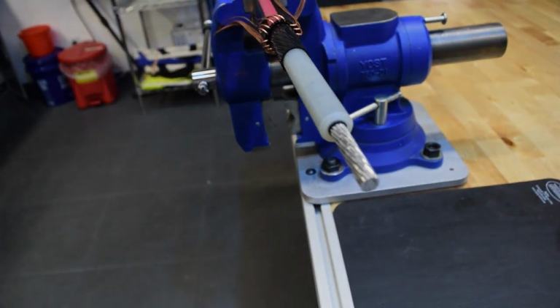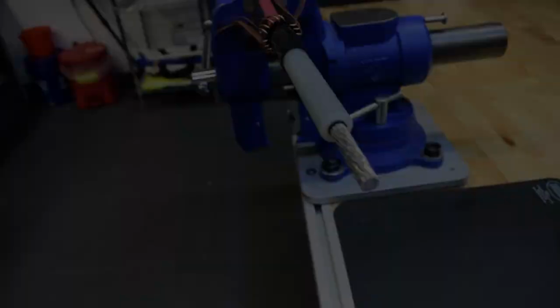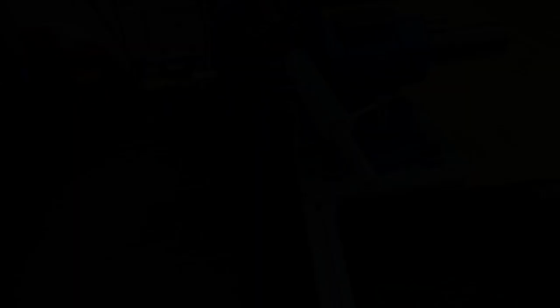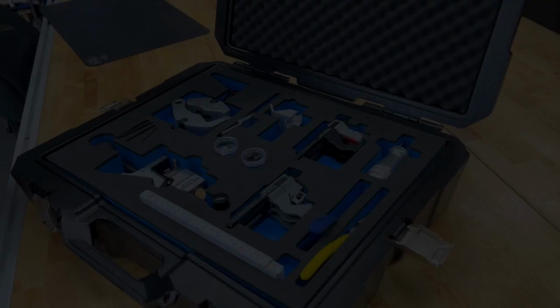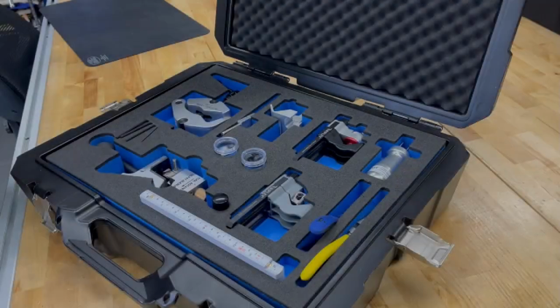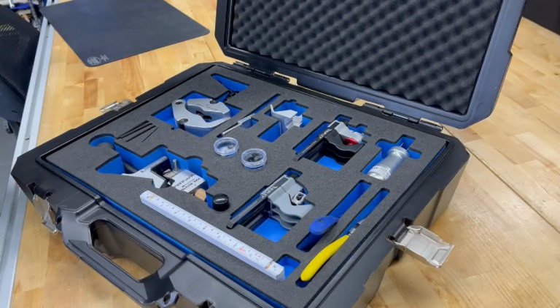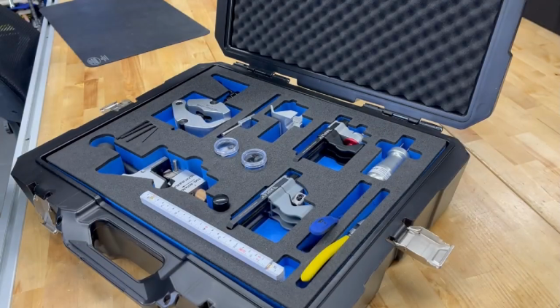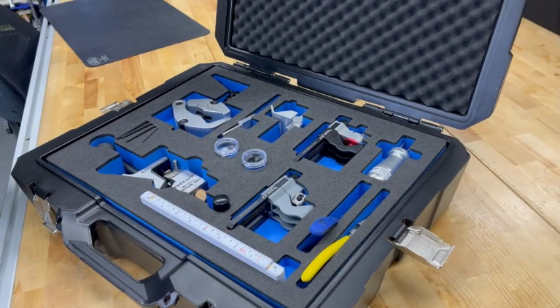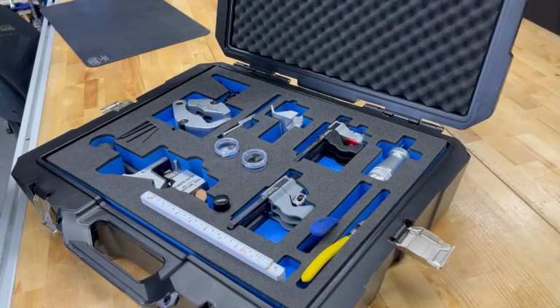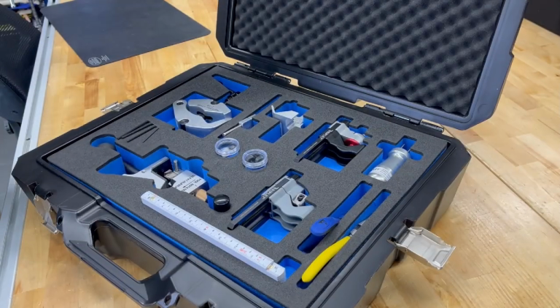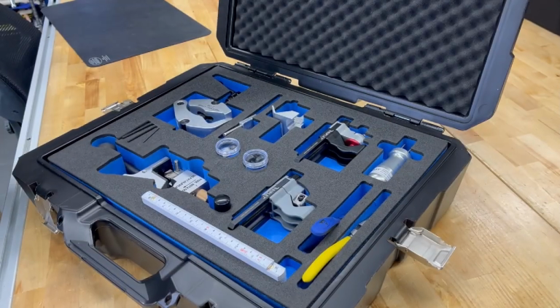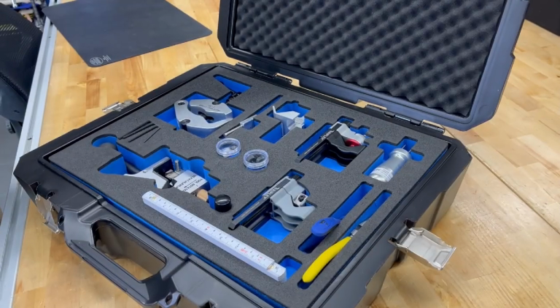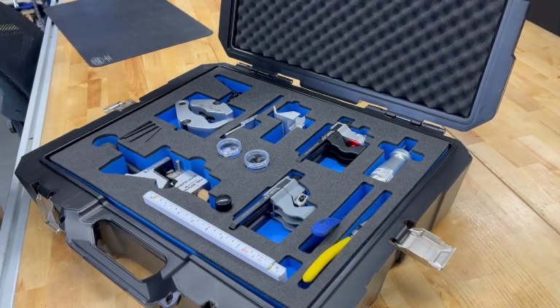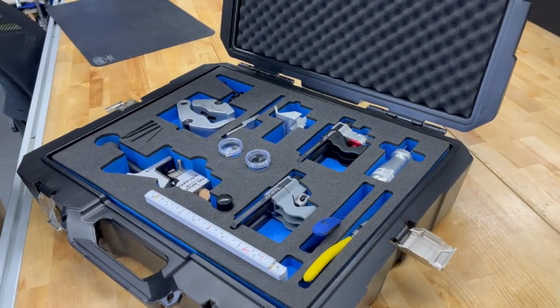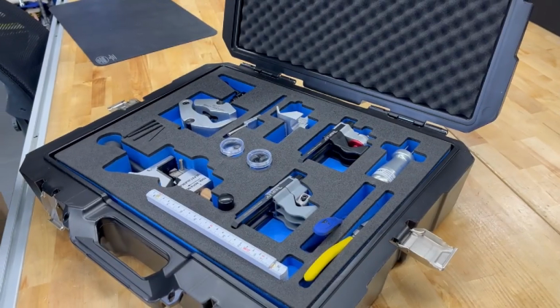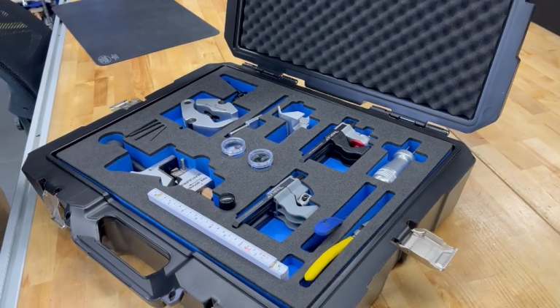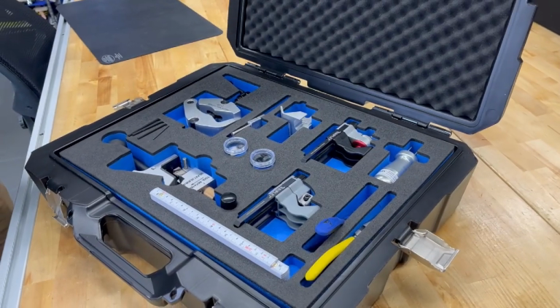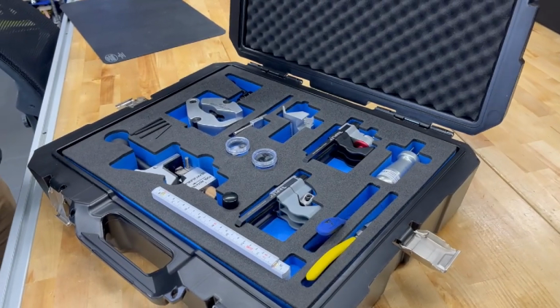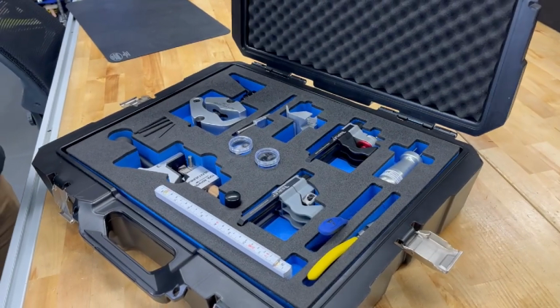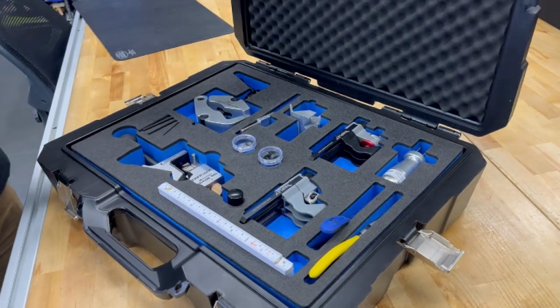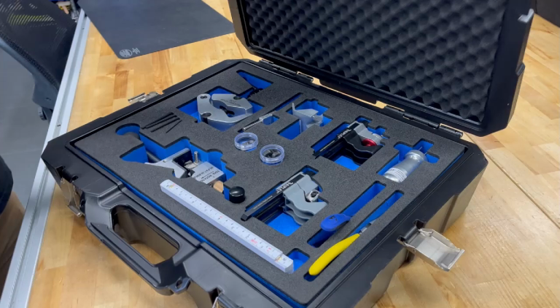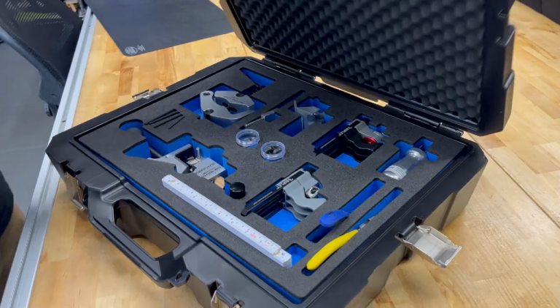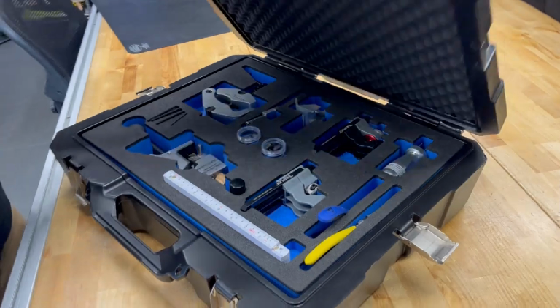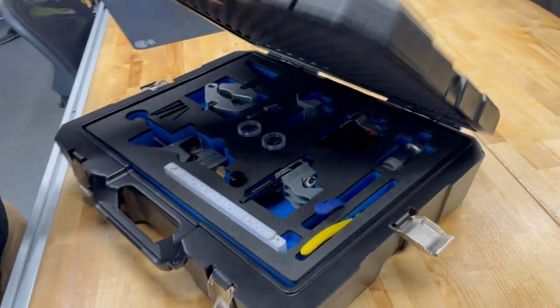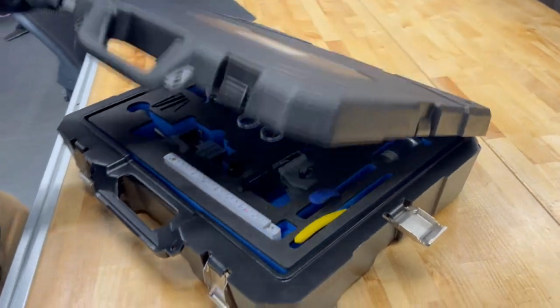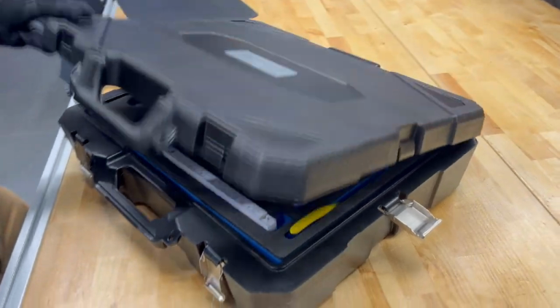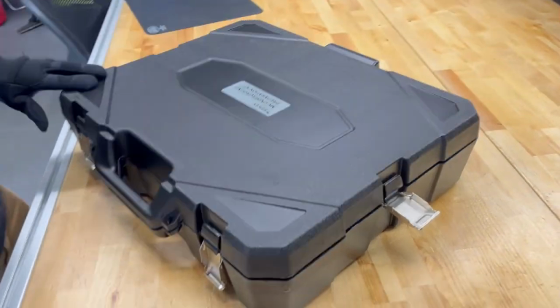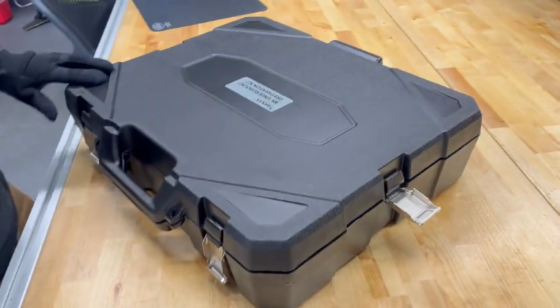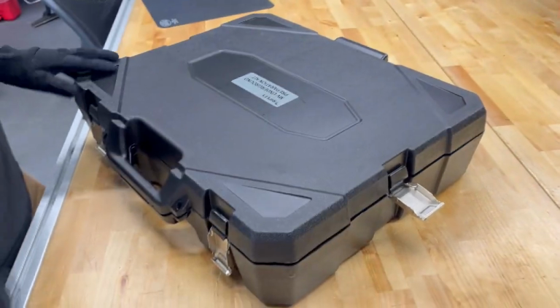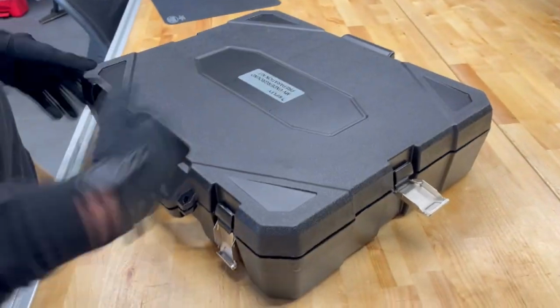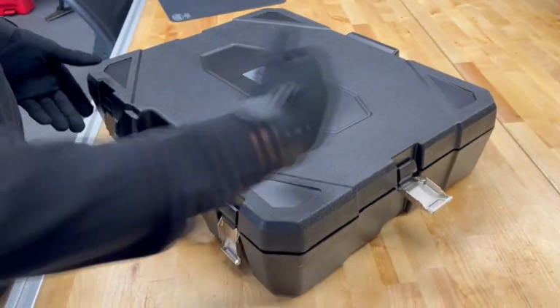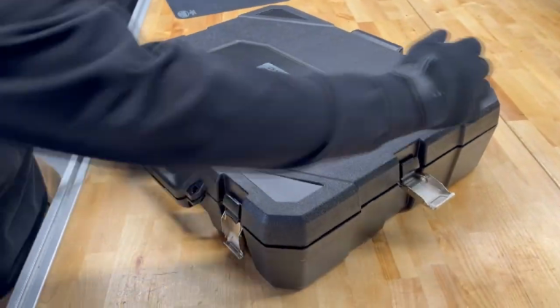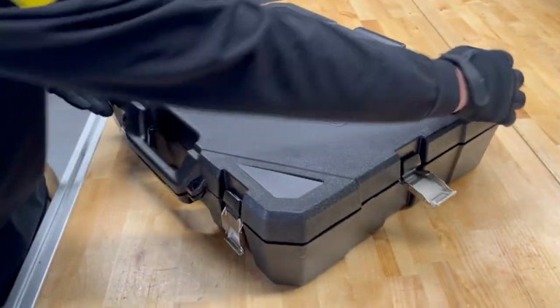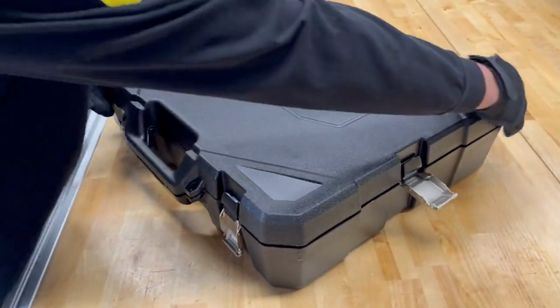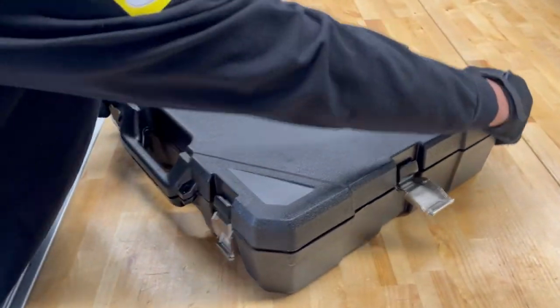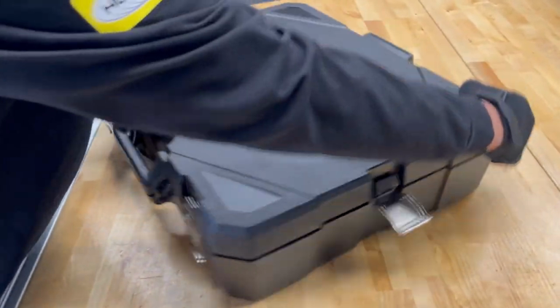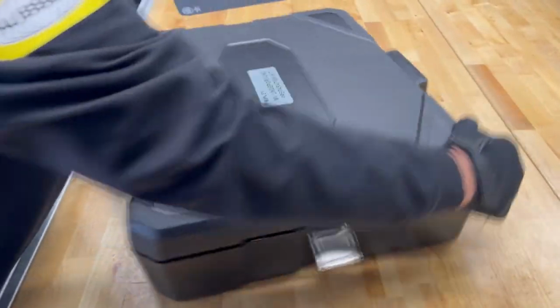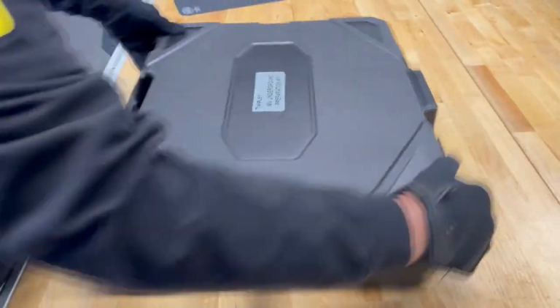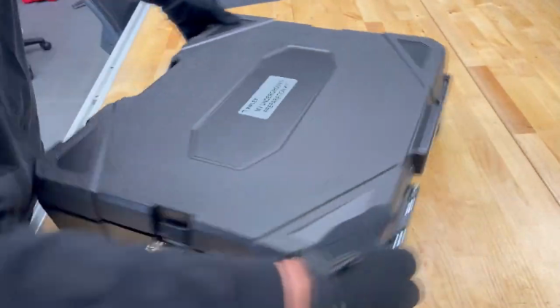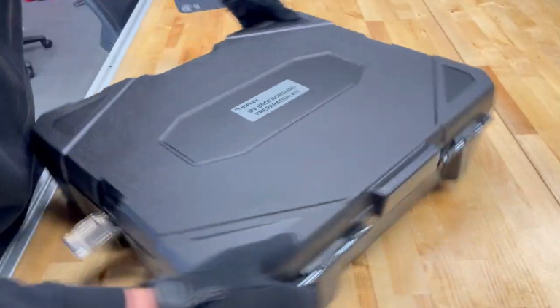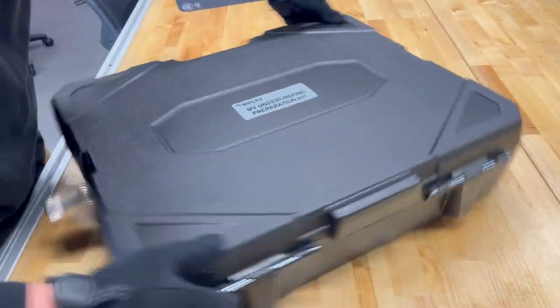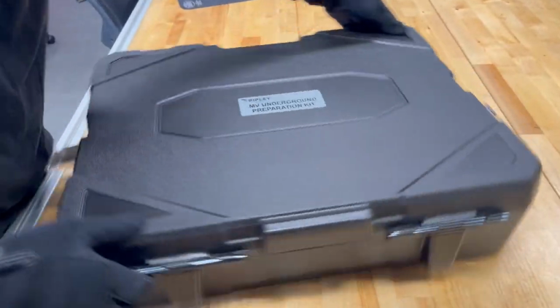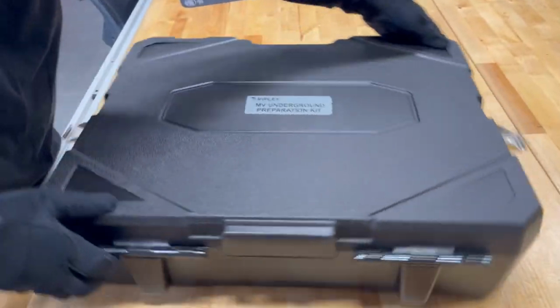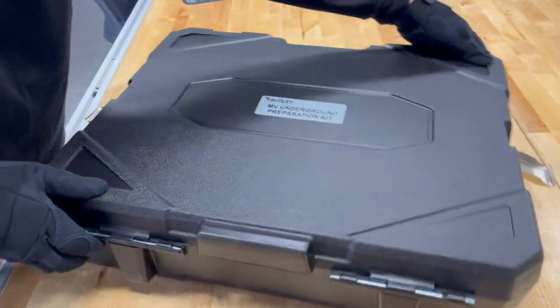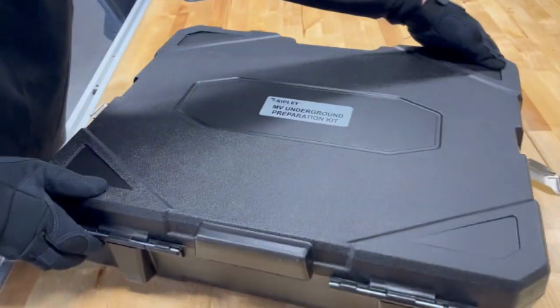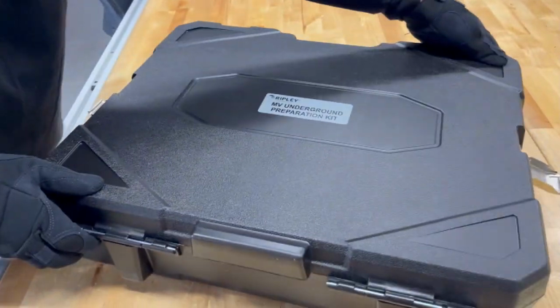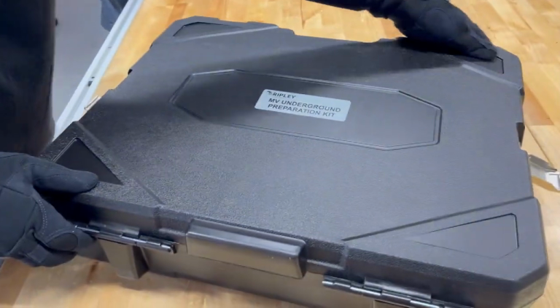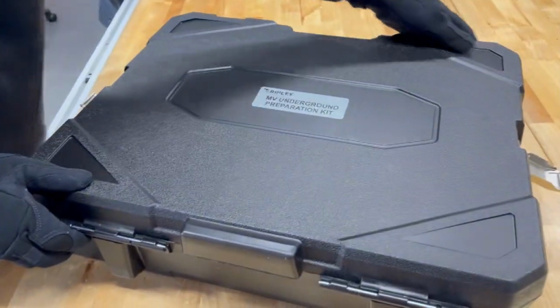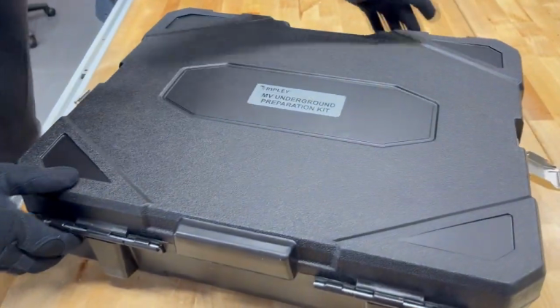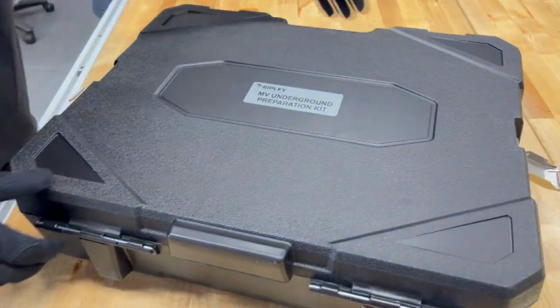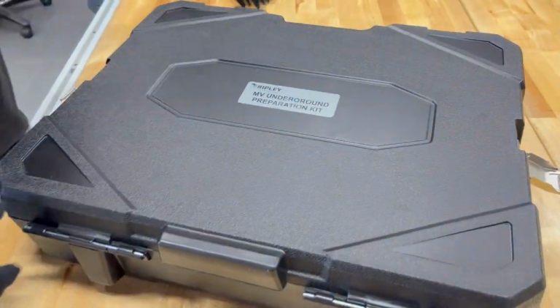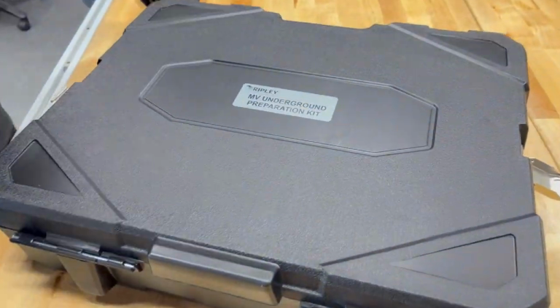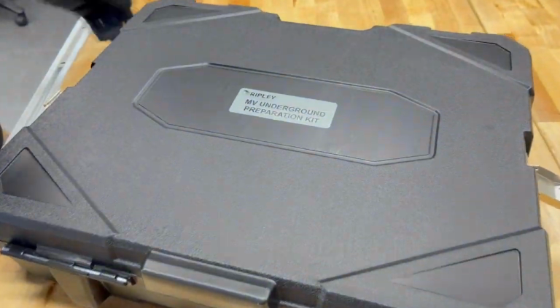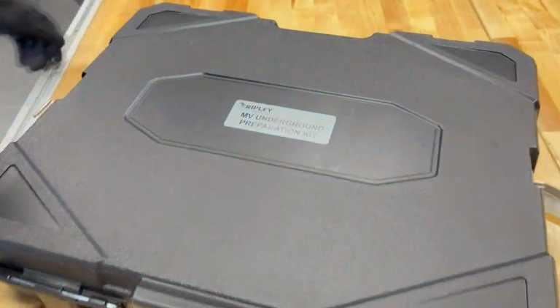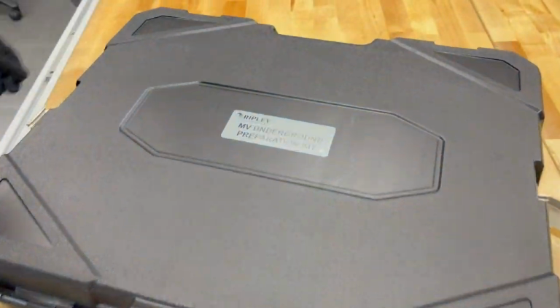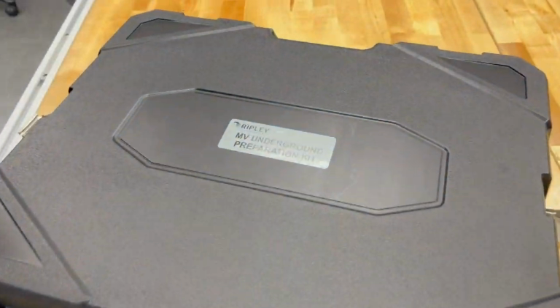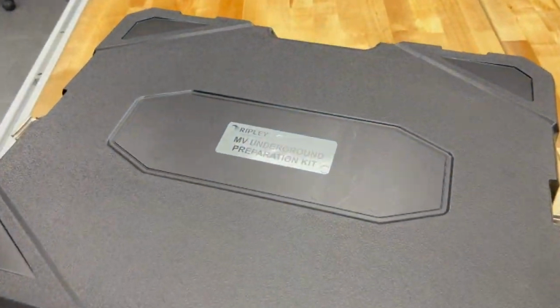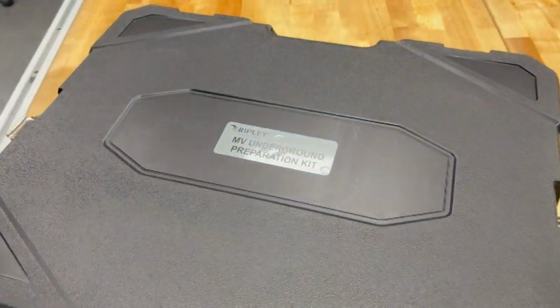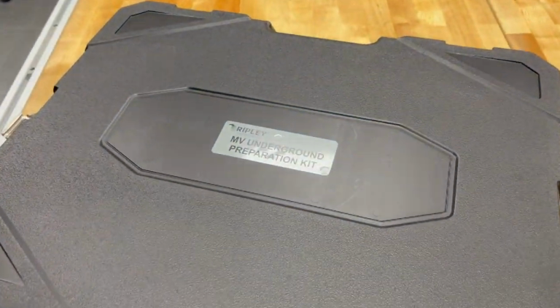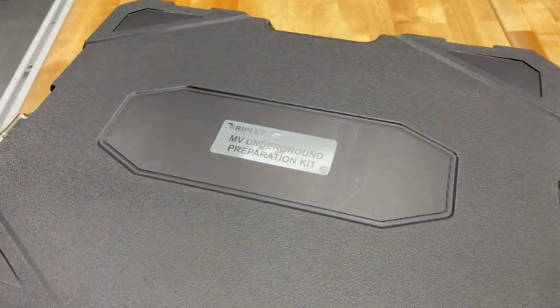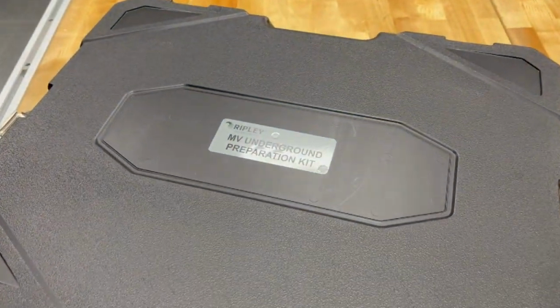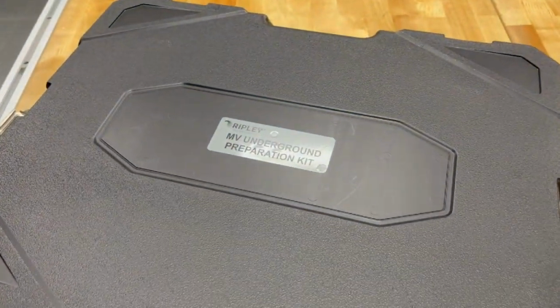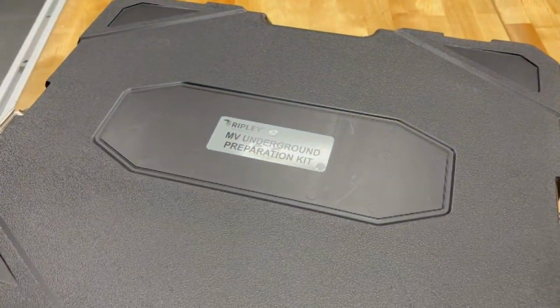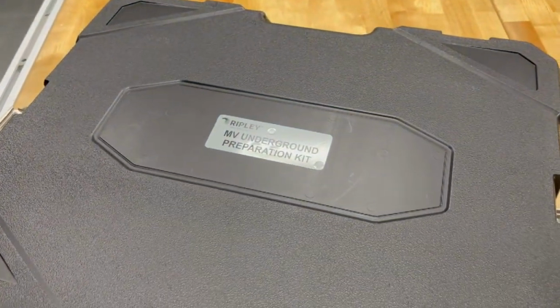With the MV Underground Kit, we ensure that cable technicians are never caught unprepared in the field again. Thank you.